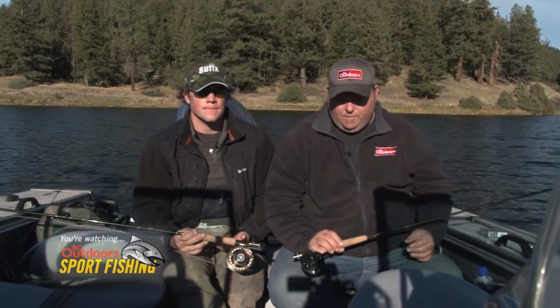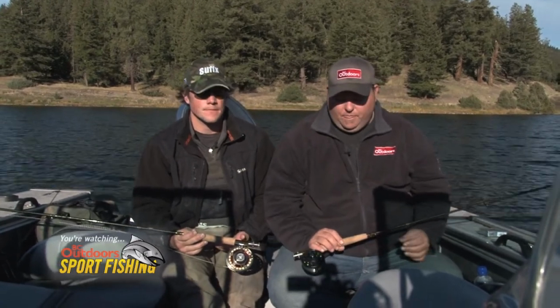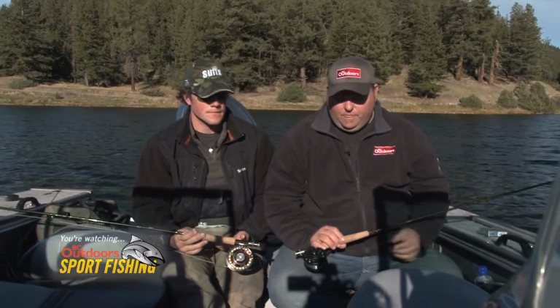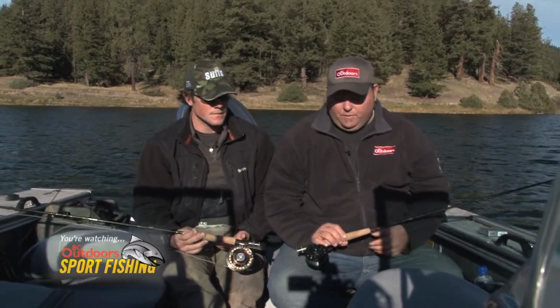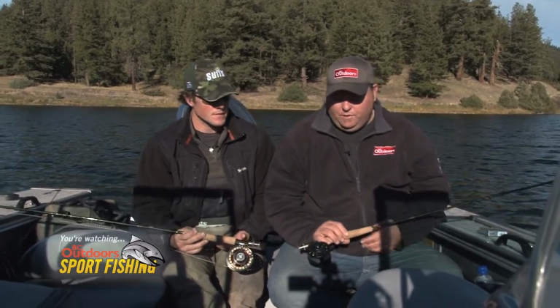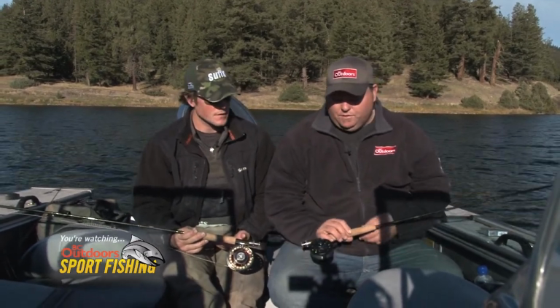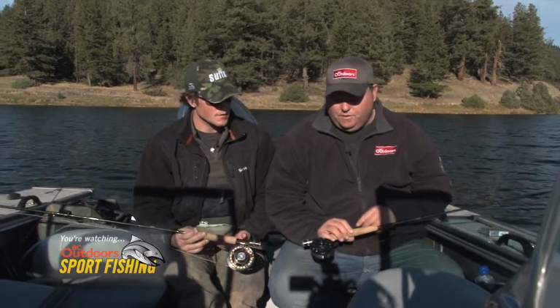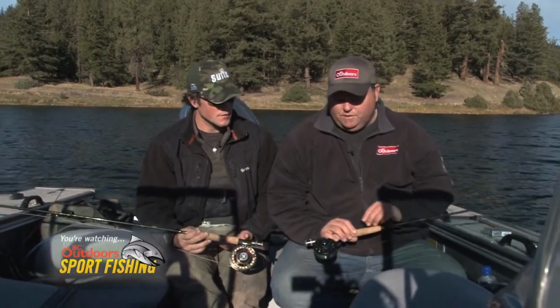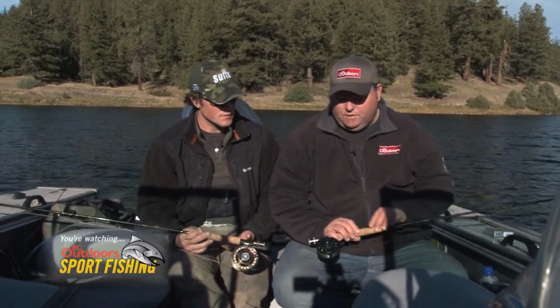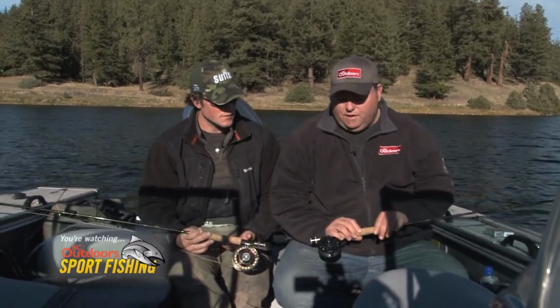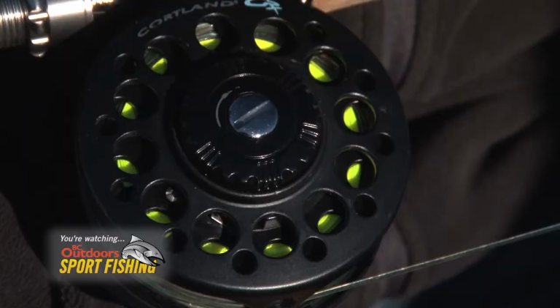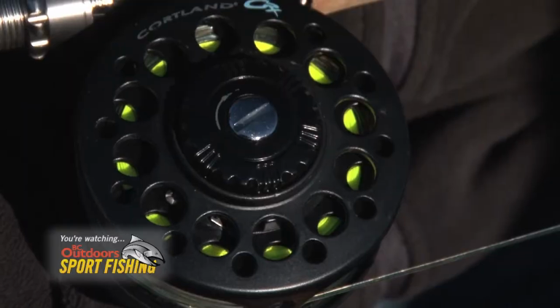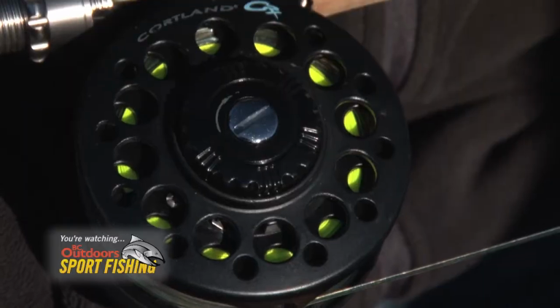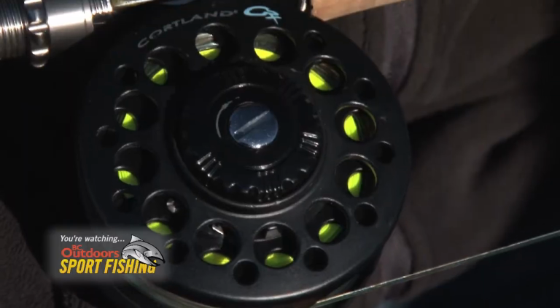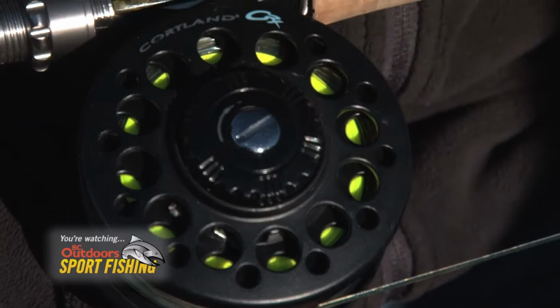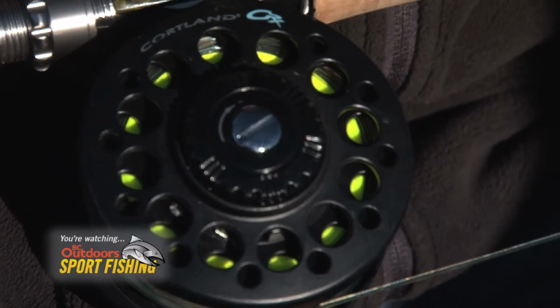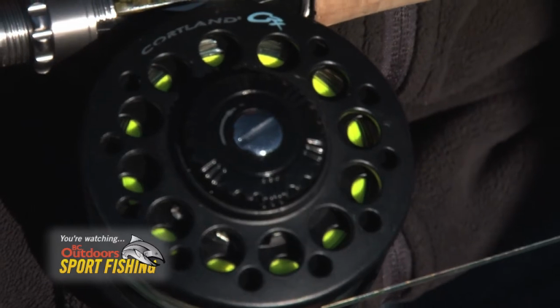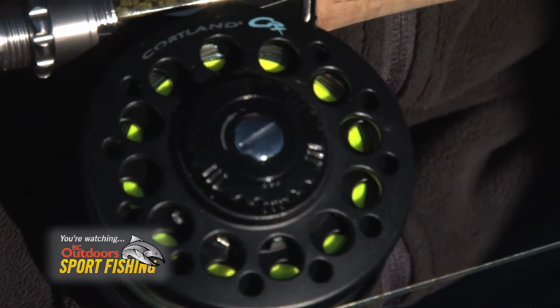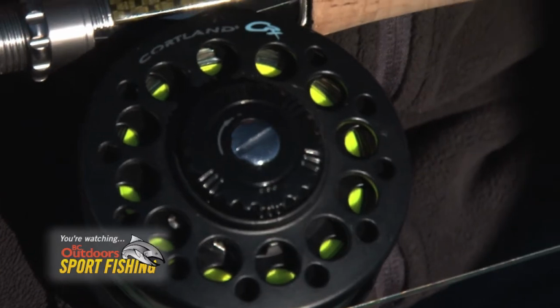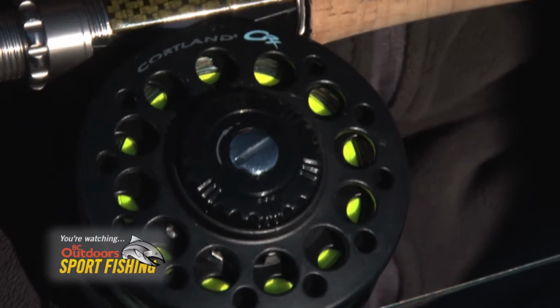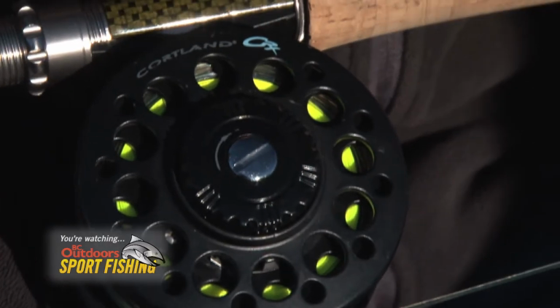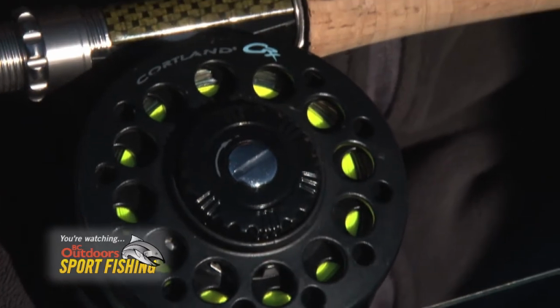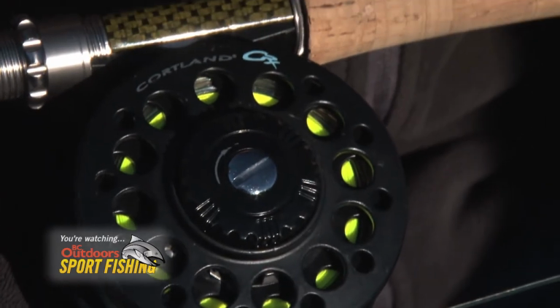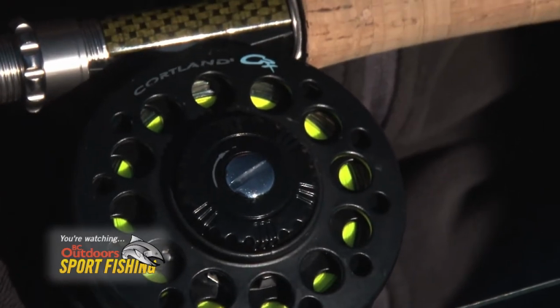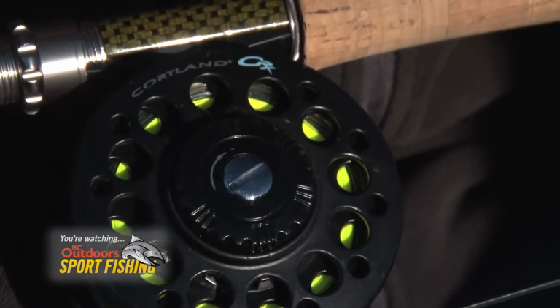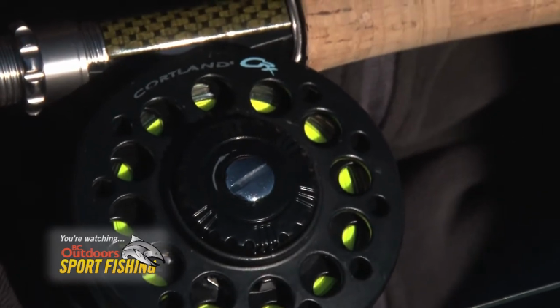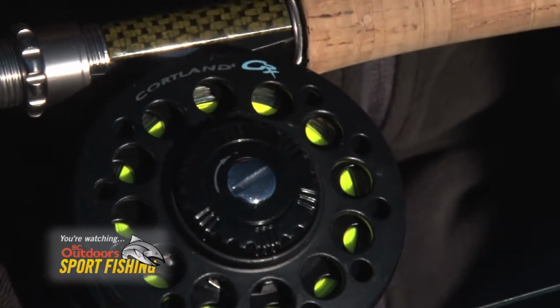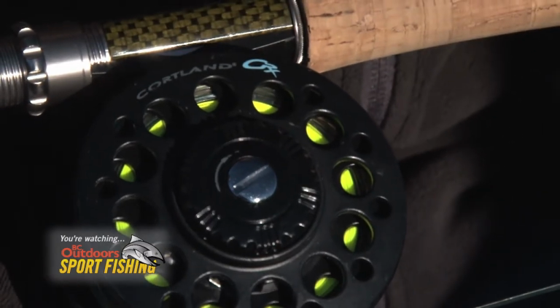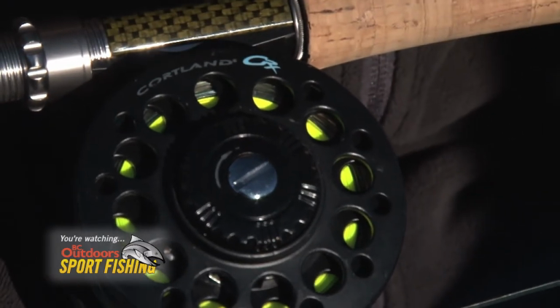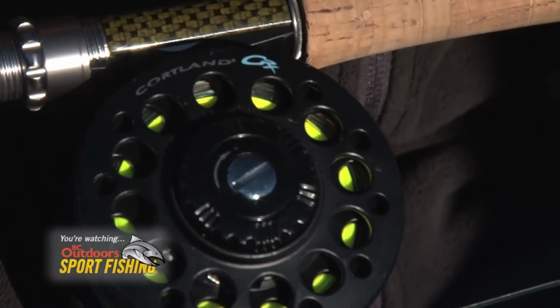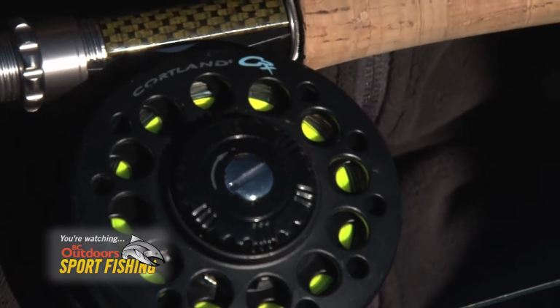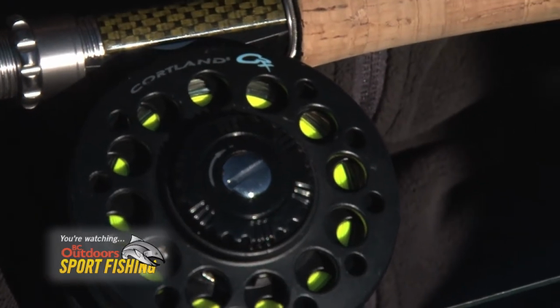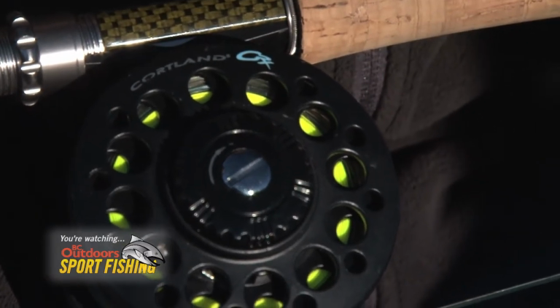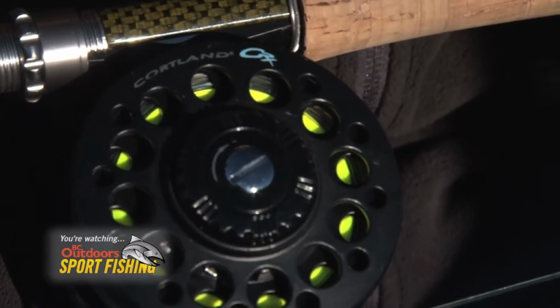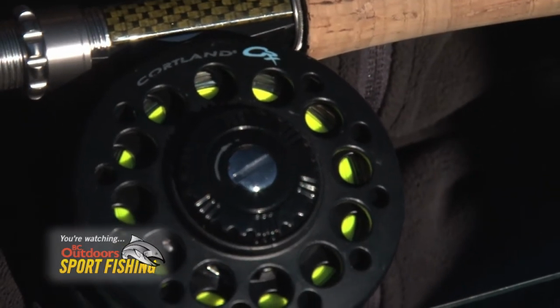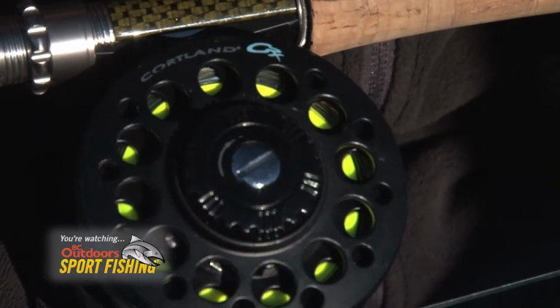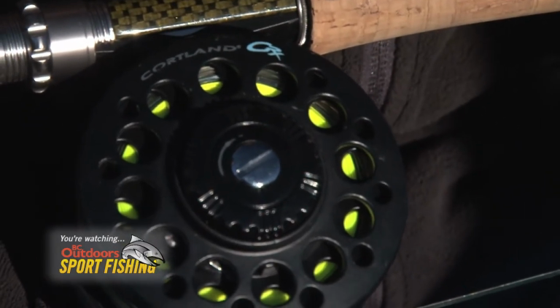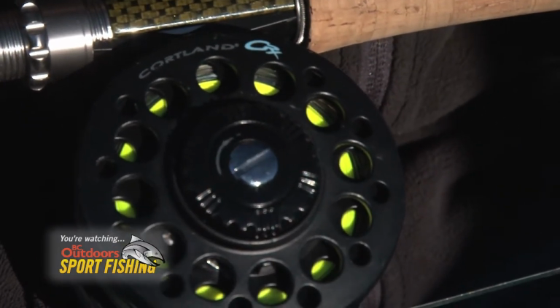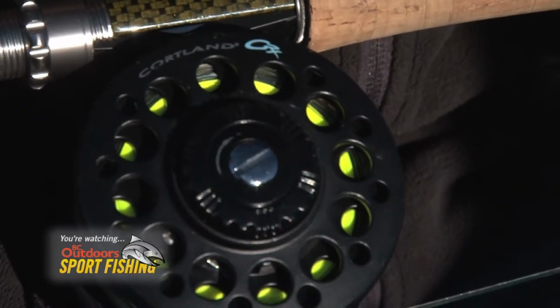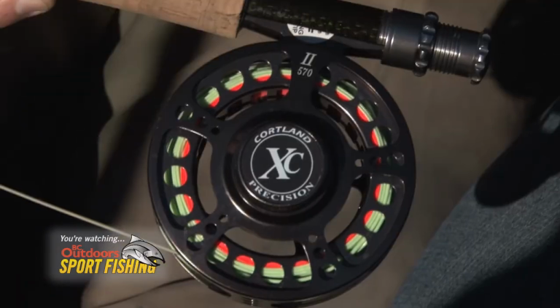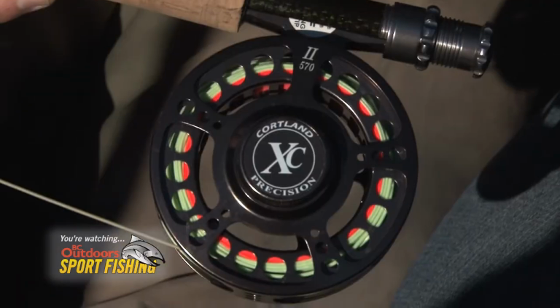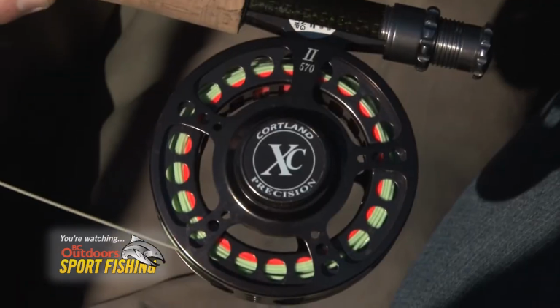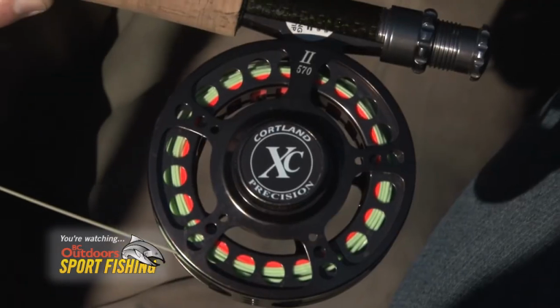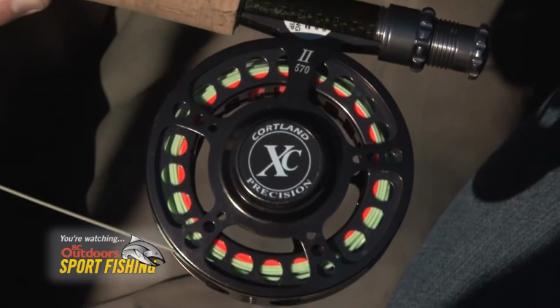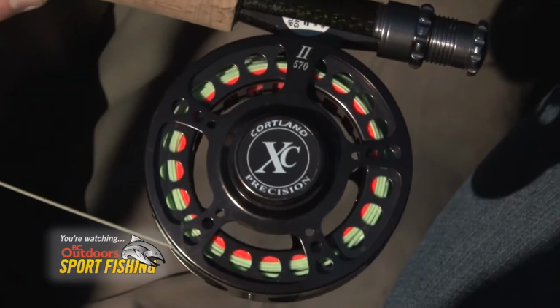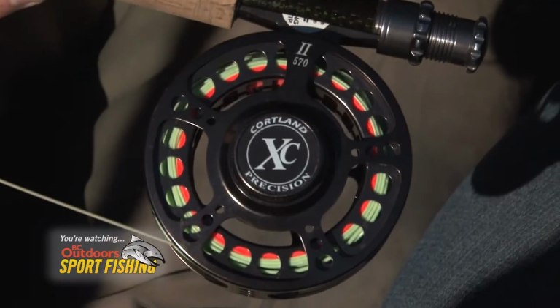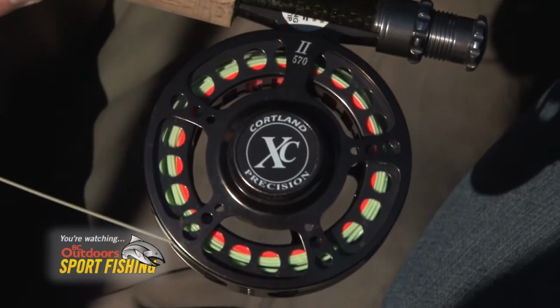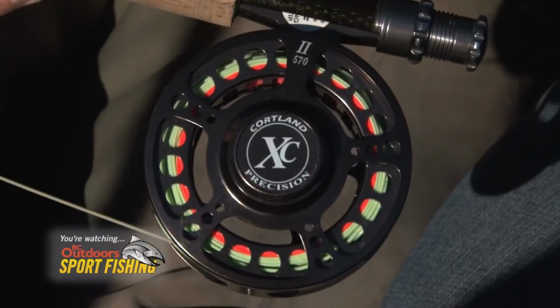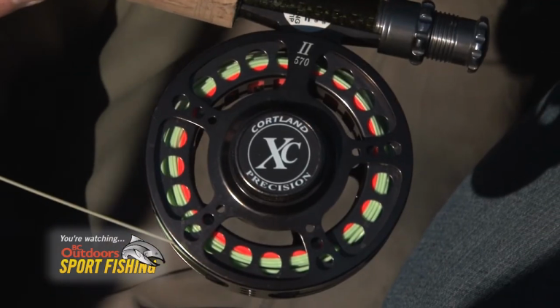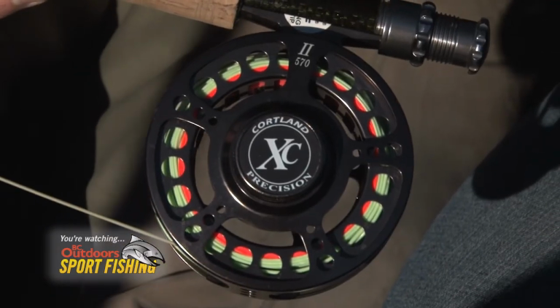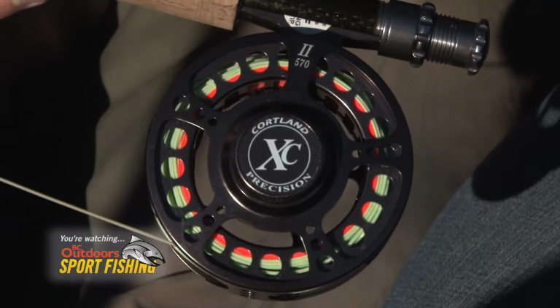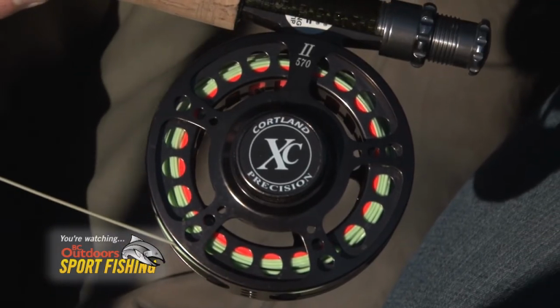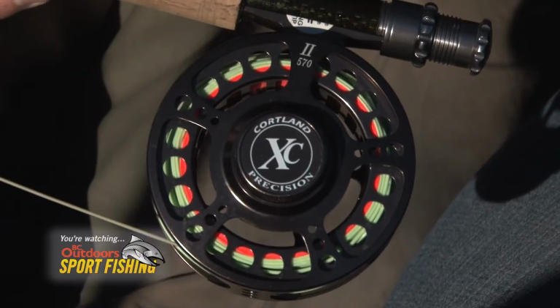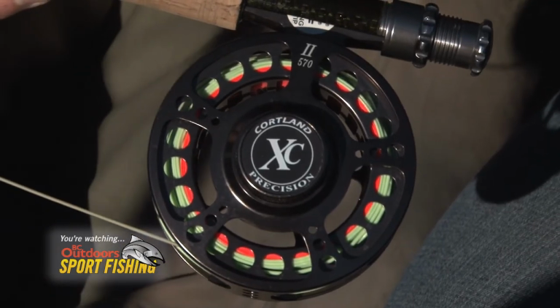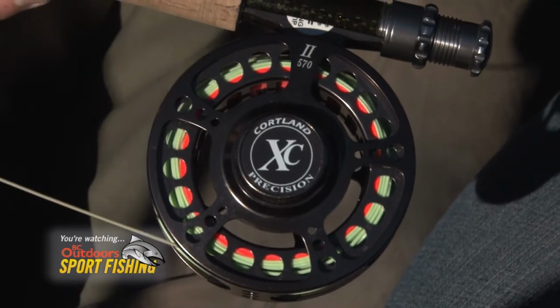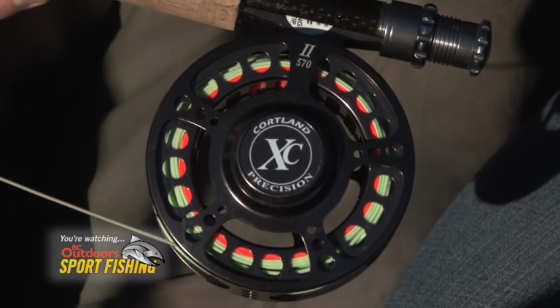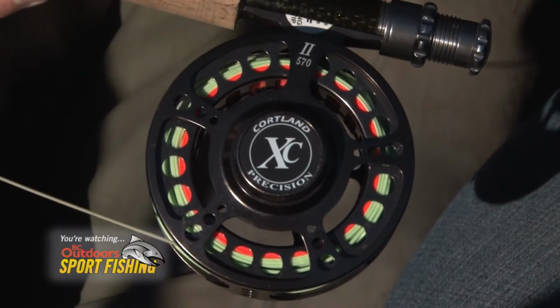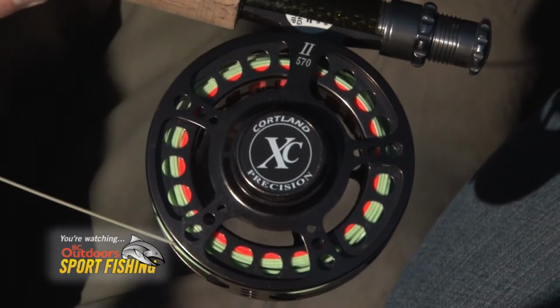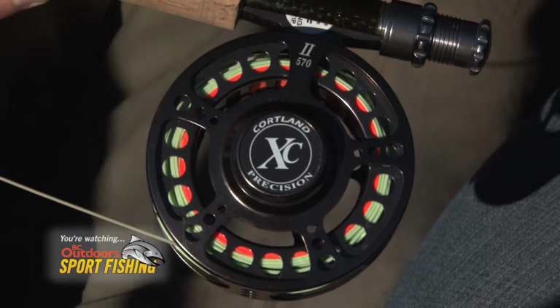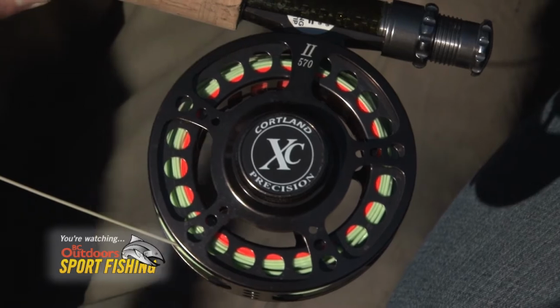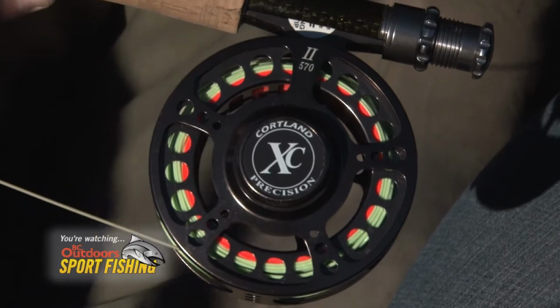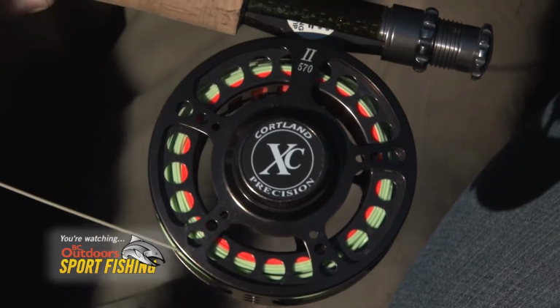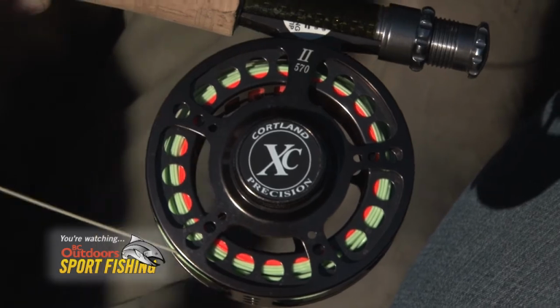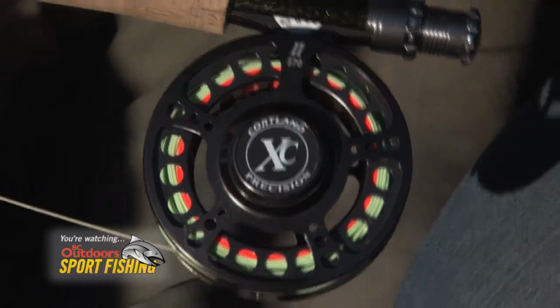The reels we're using today are the Cortland CRX reels and also the Cortland Precision XC reels as well — the number two on that one.